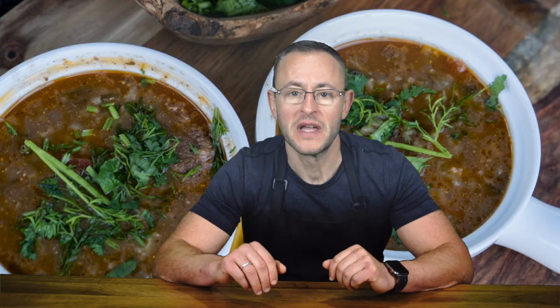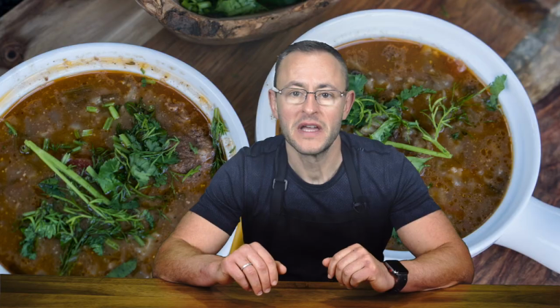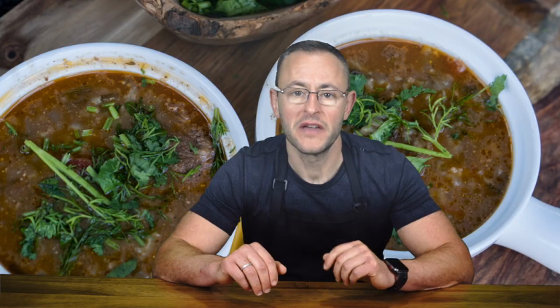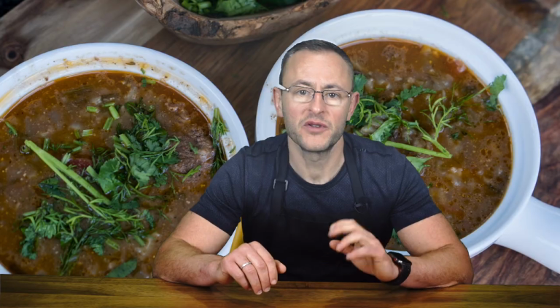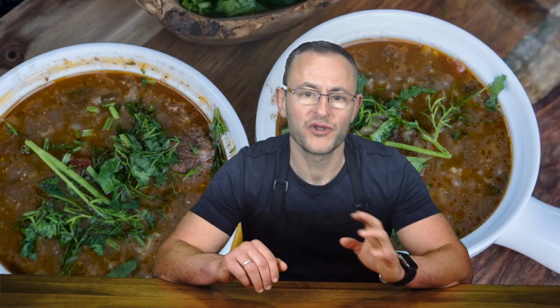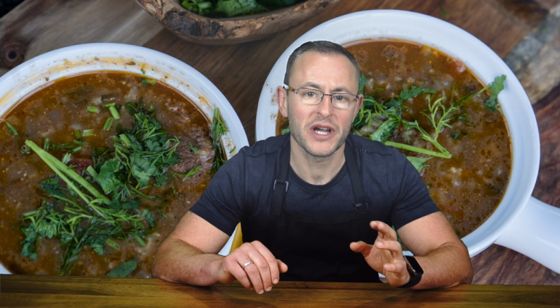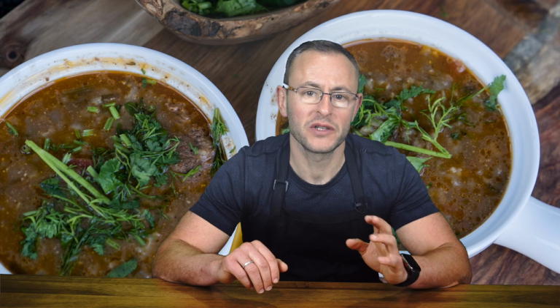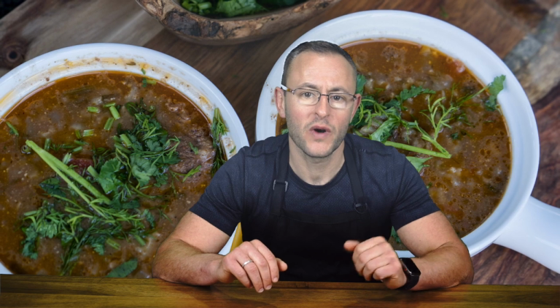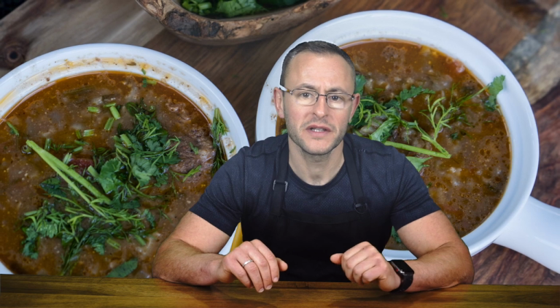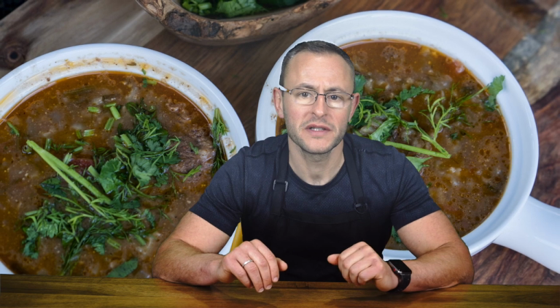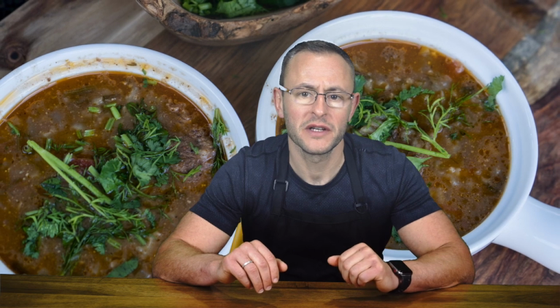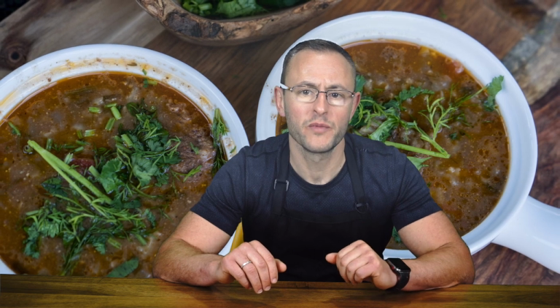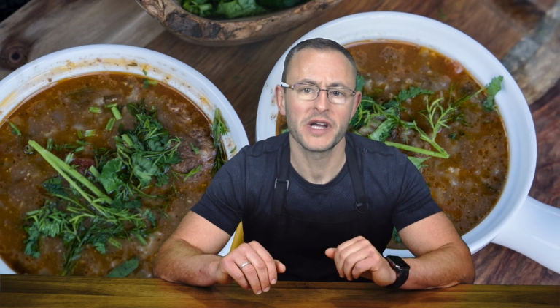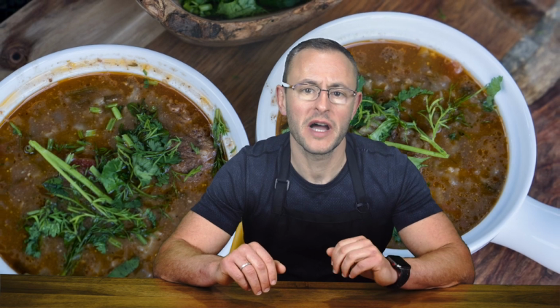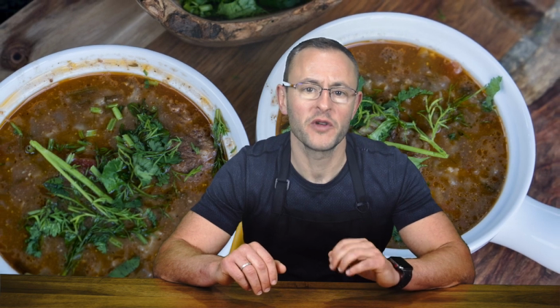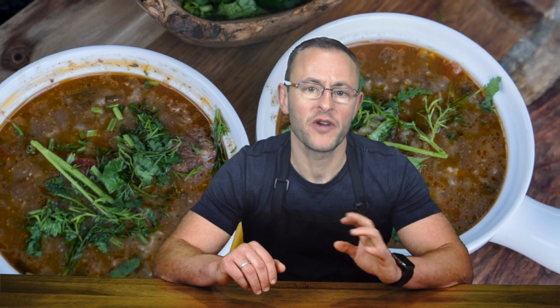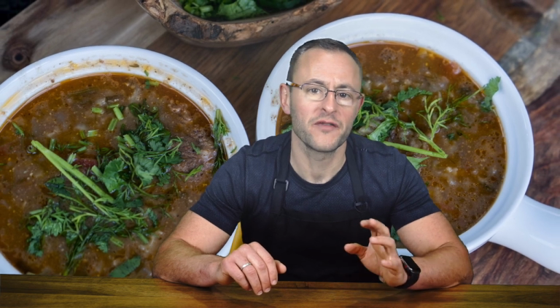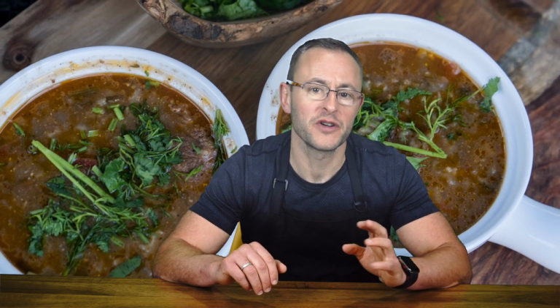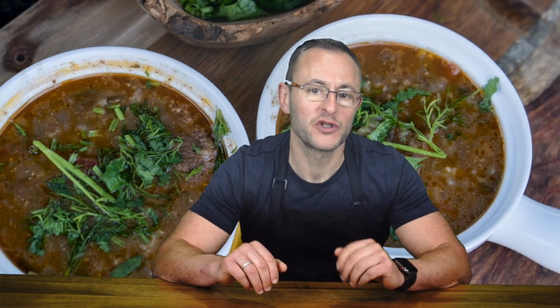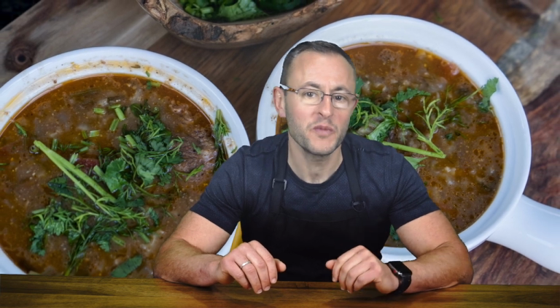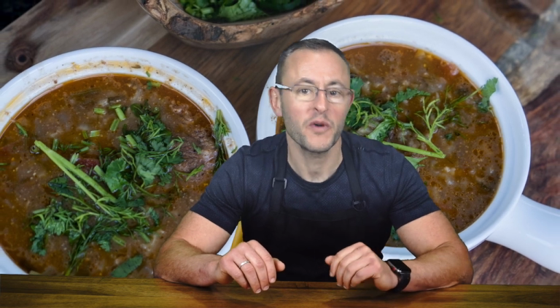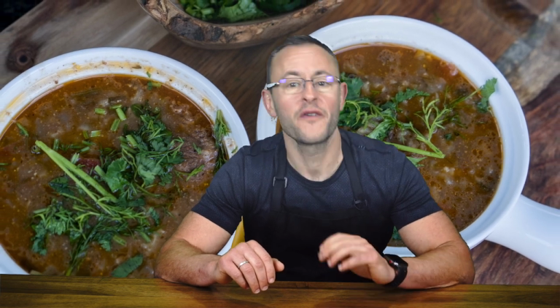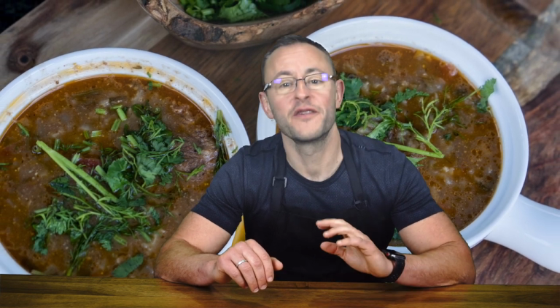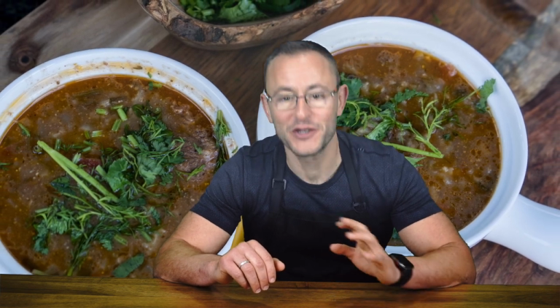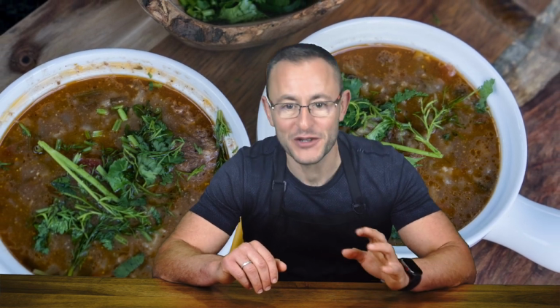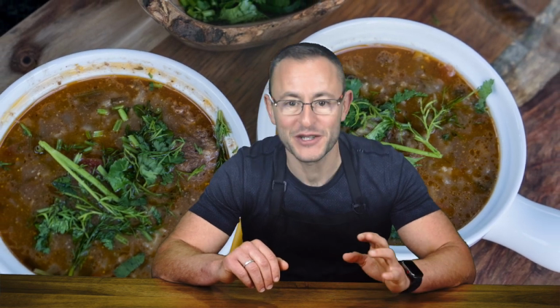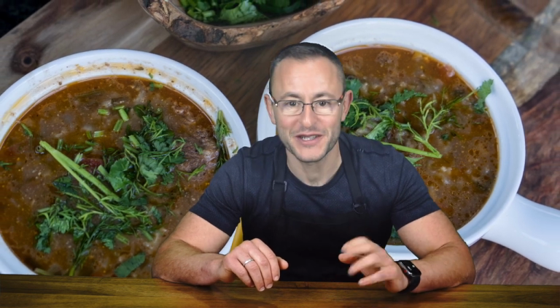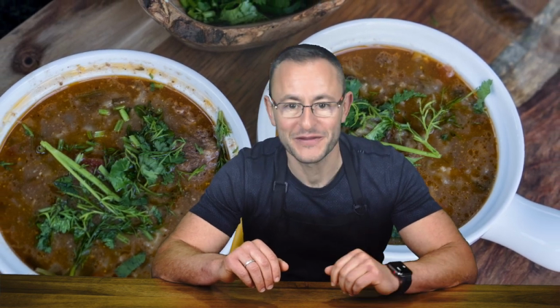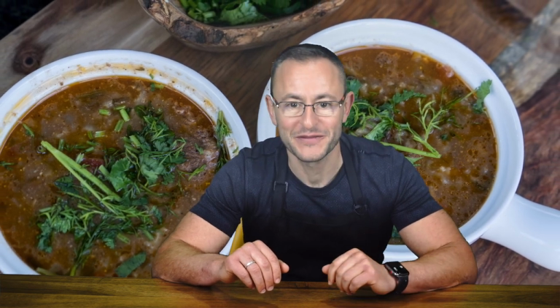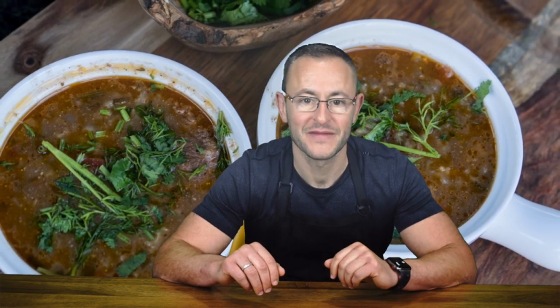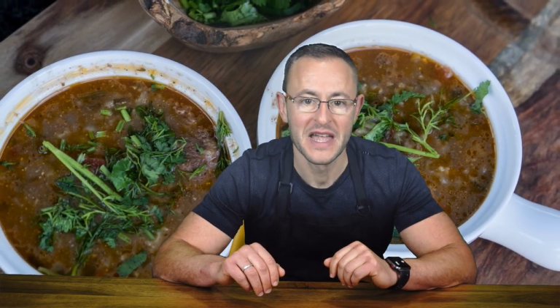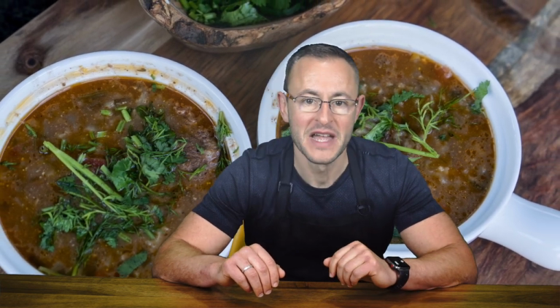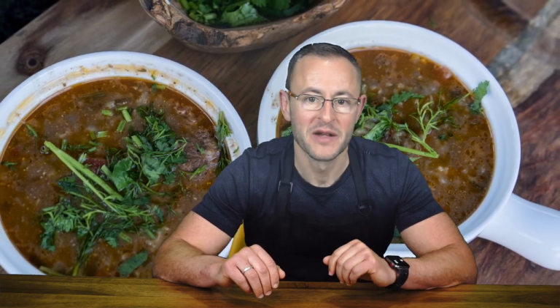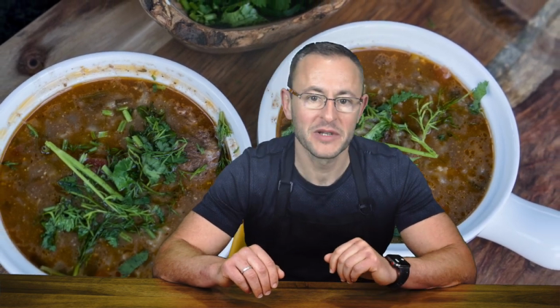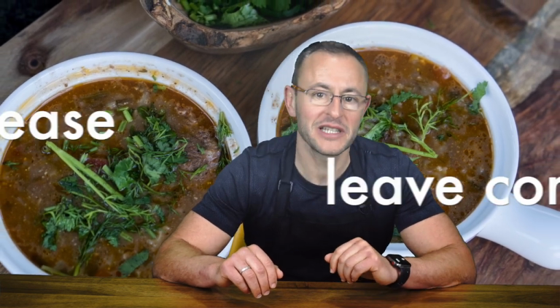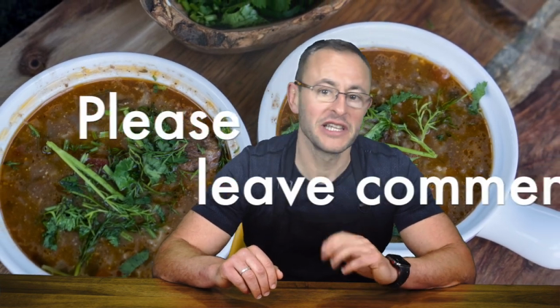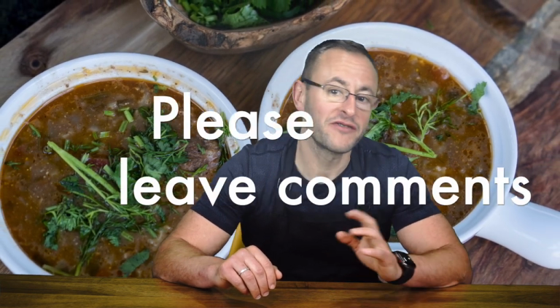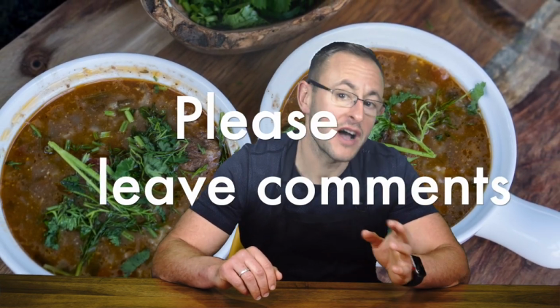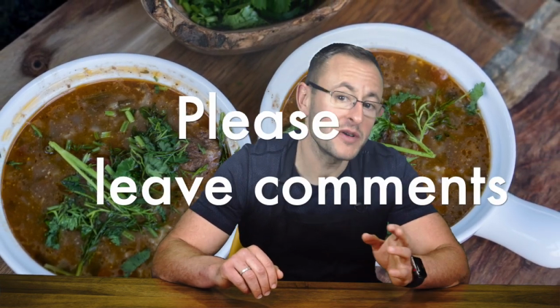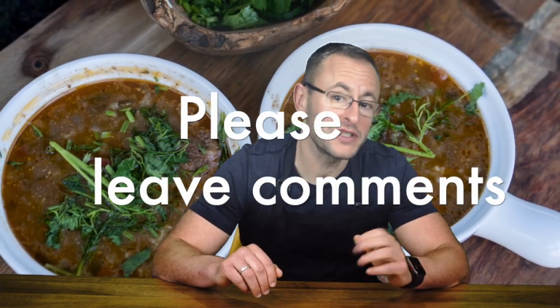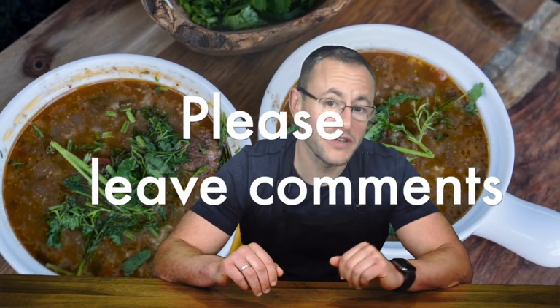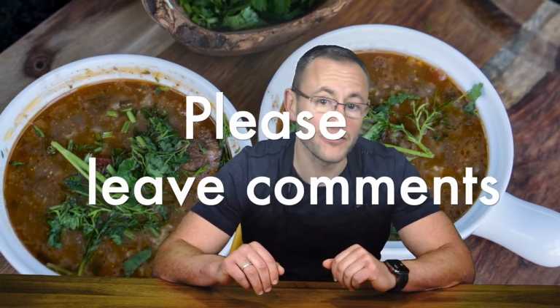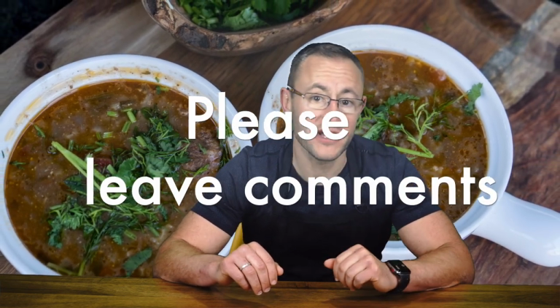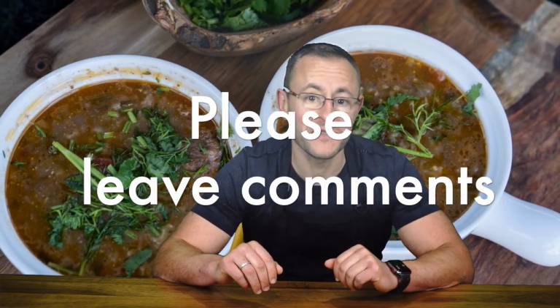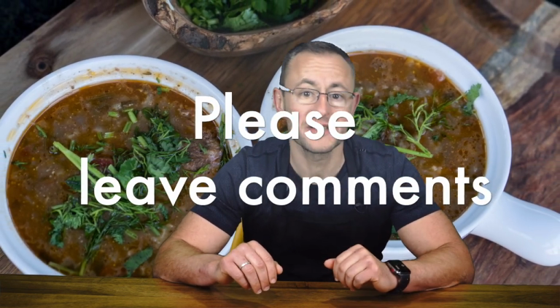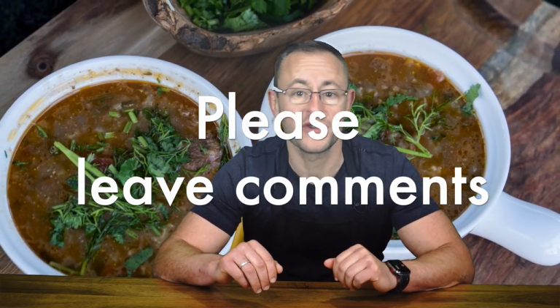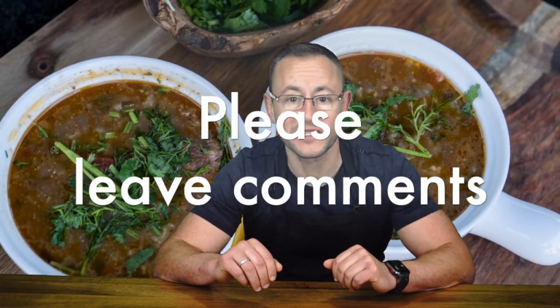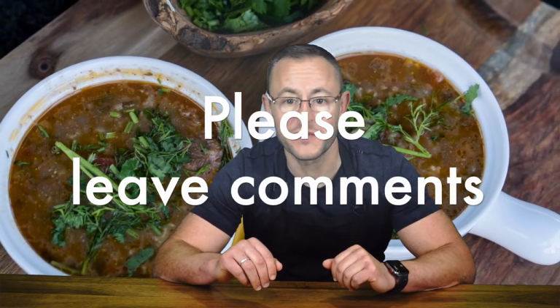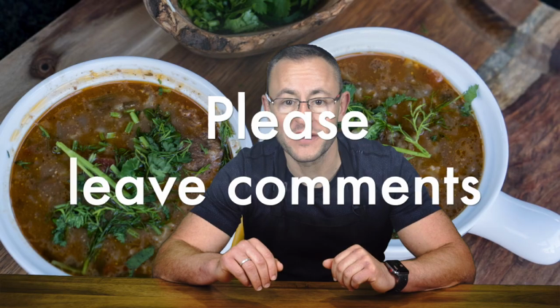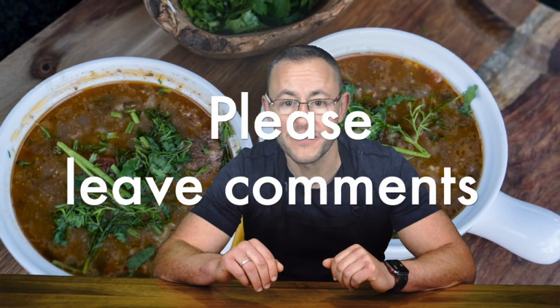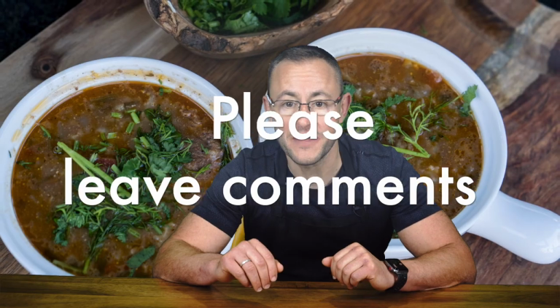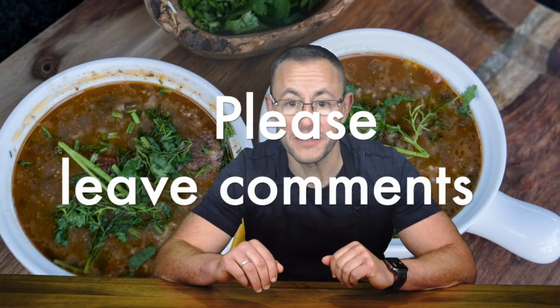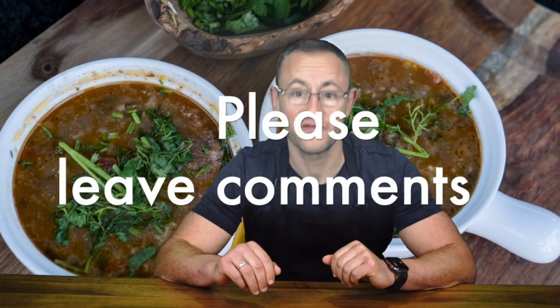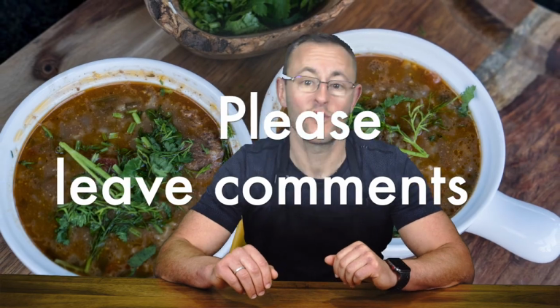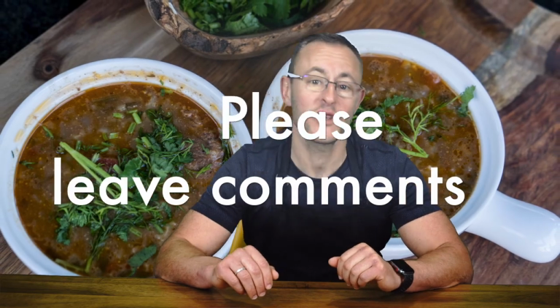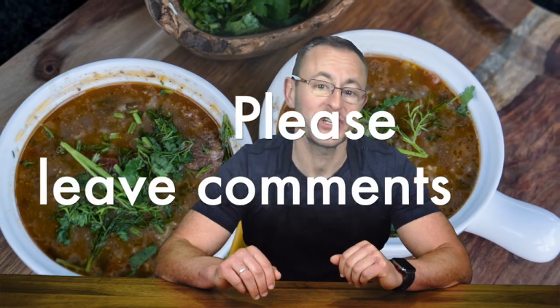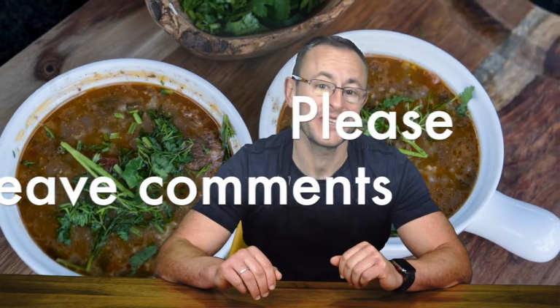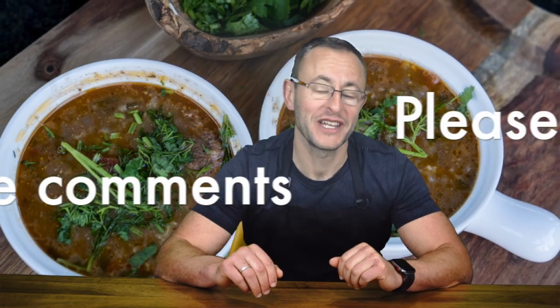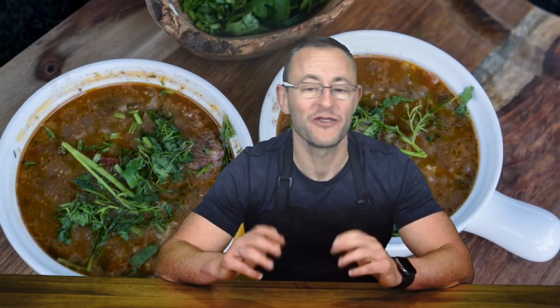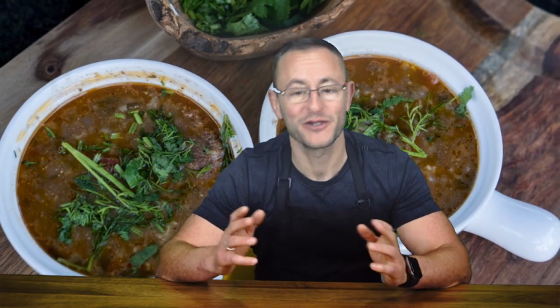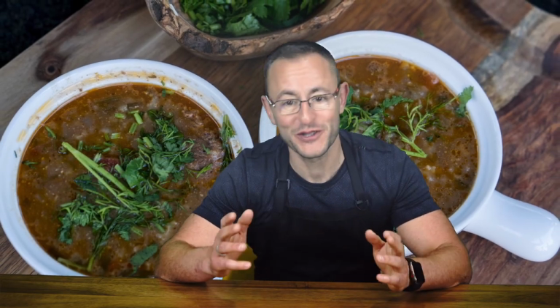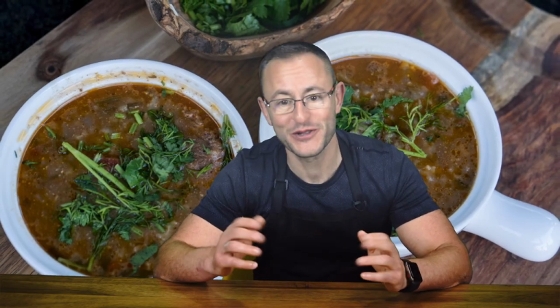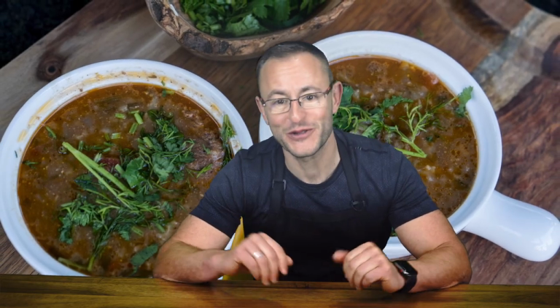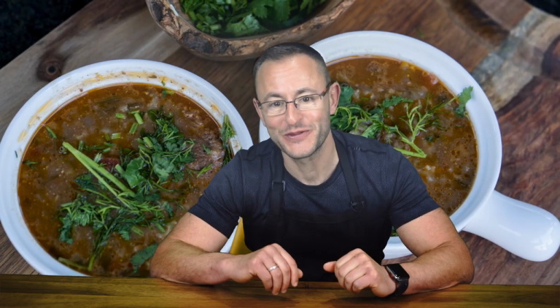If you try it once, it will become your favorite soup of the winter season. Please leave comments if you like this recipe. Thank you for watching and I will see you soon.